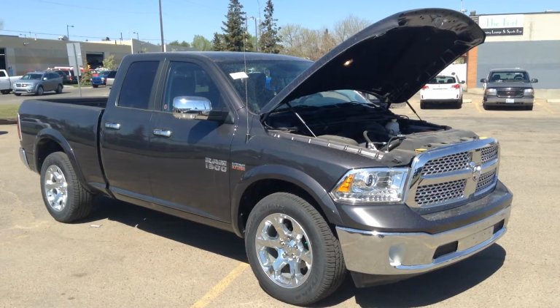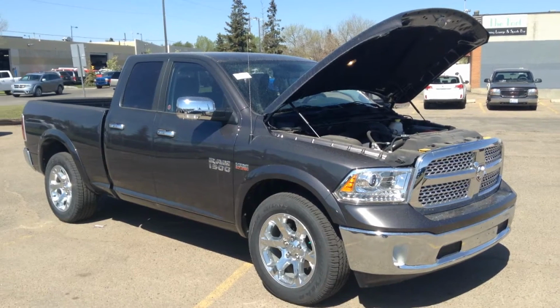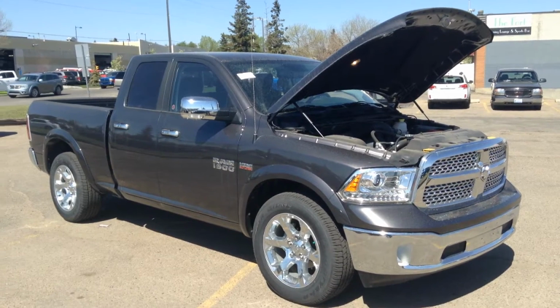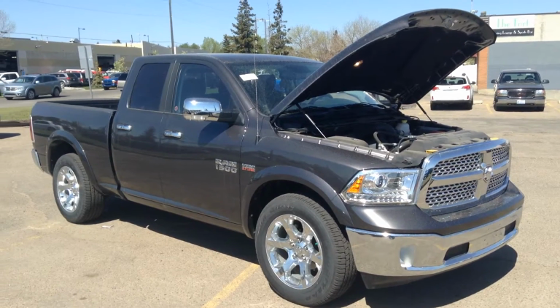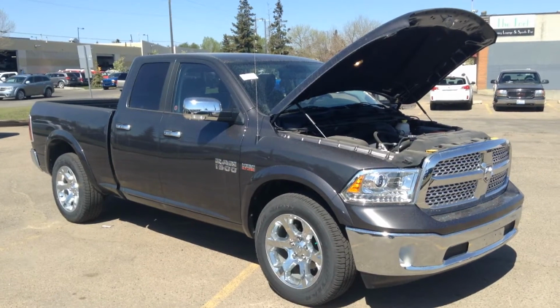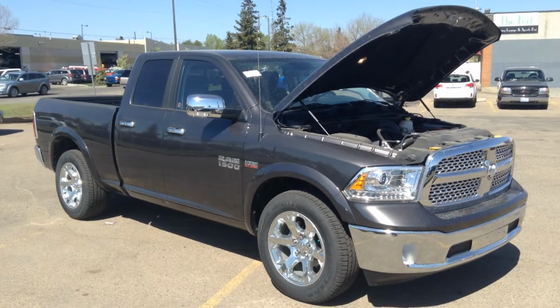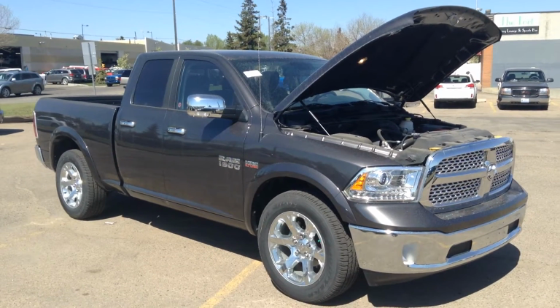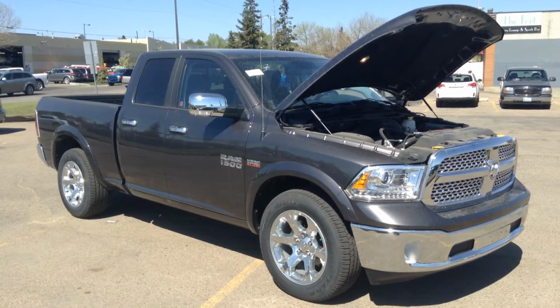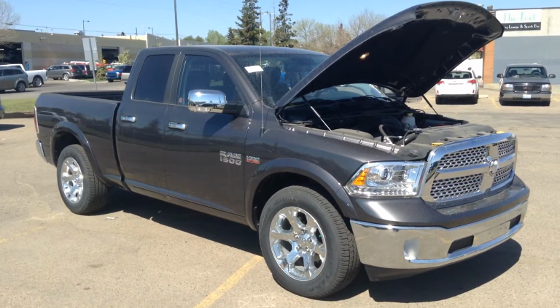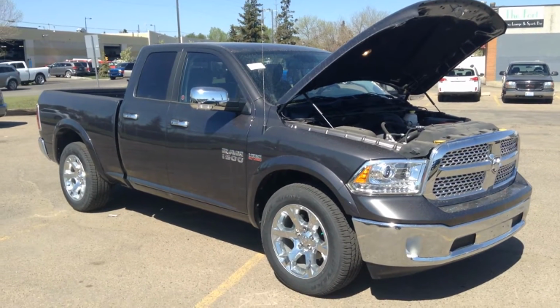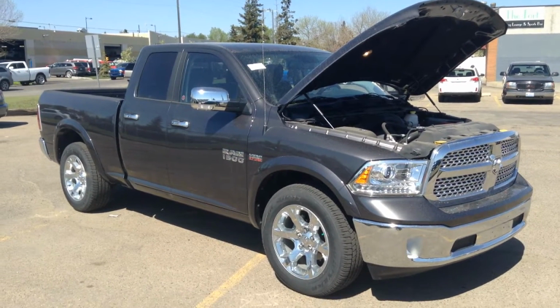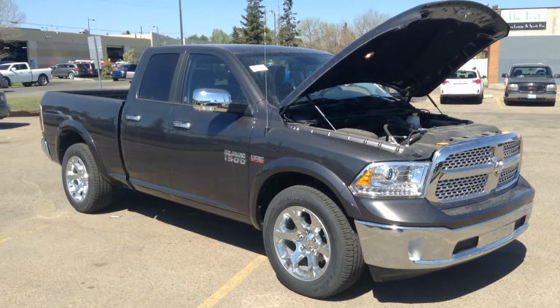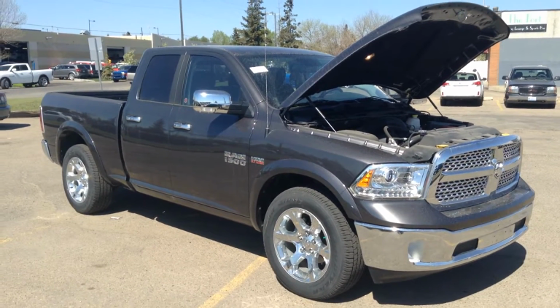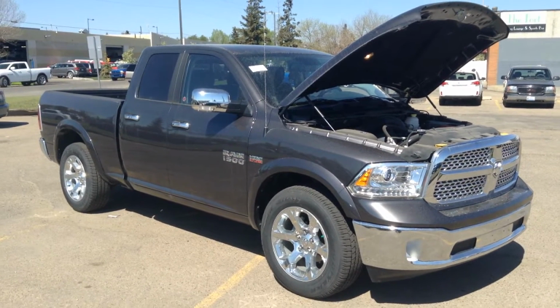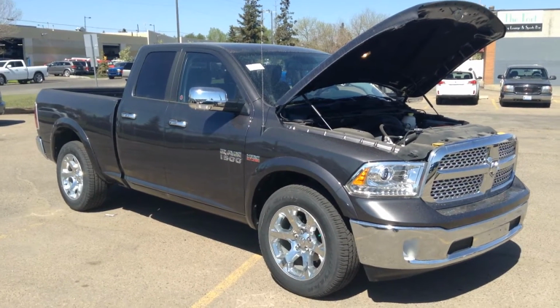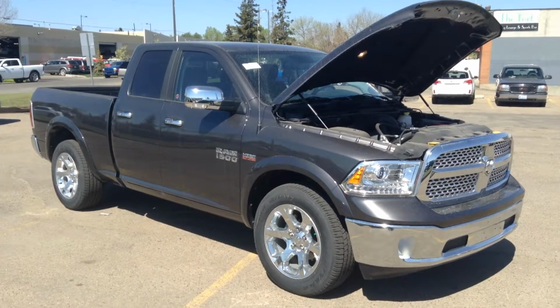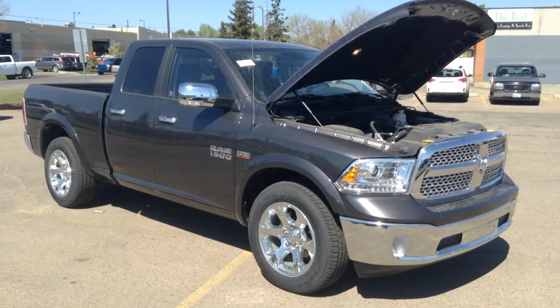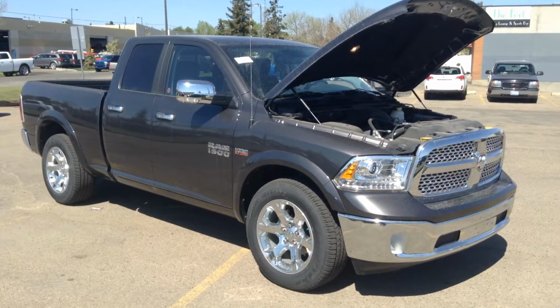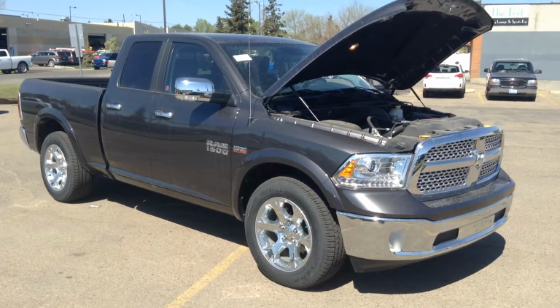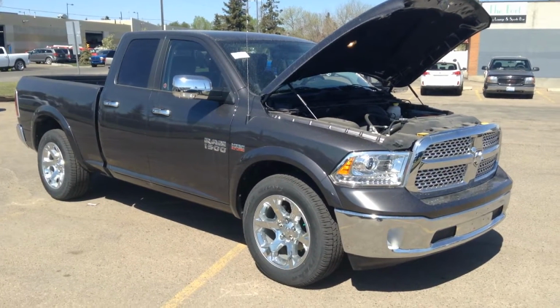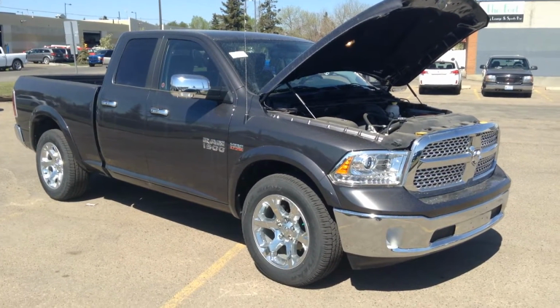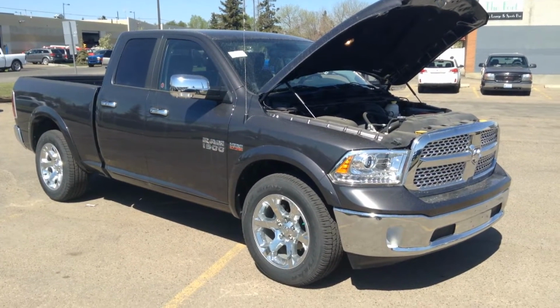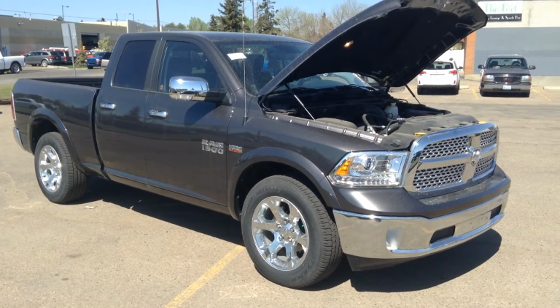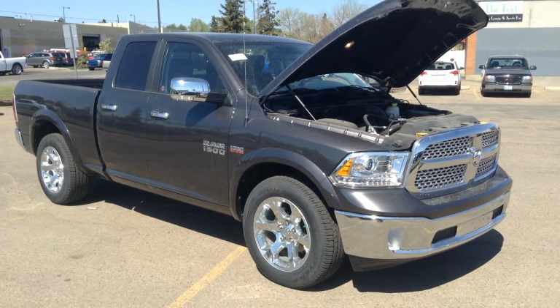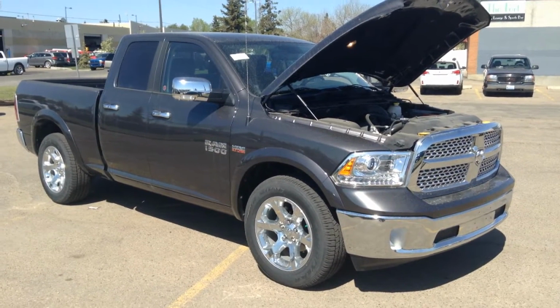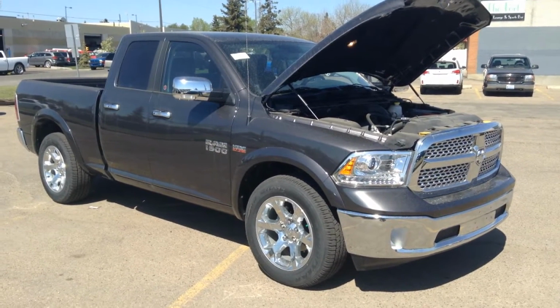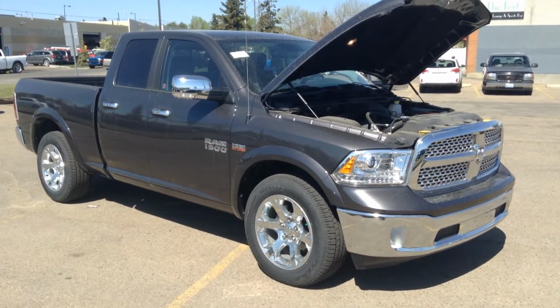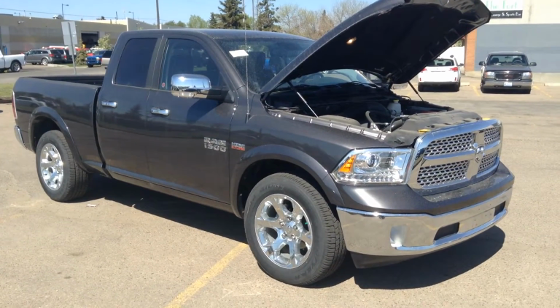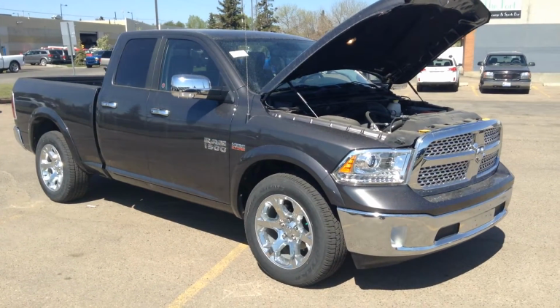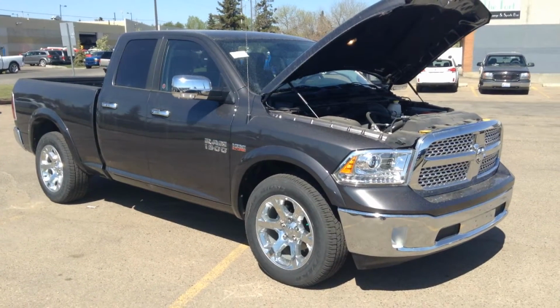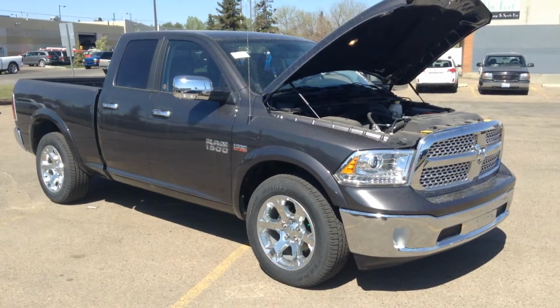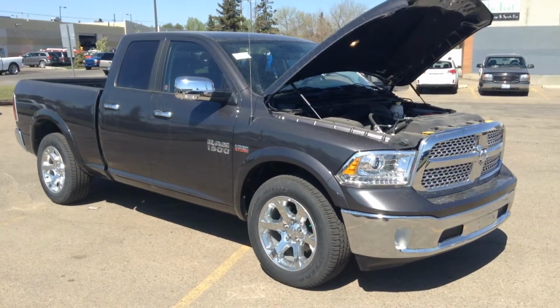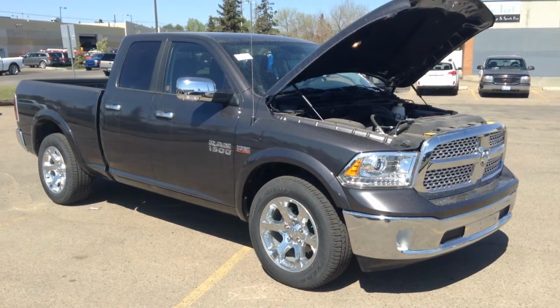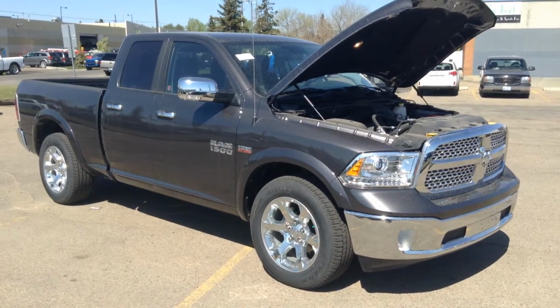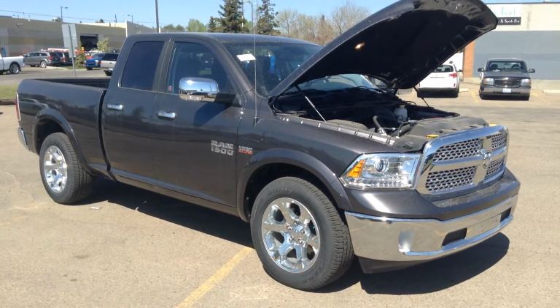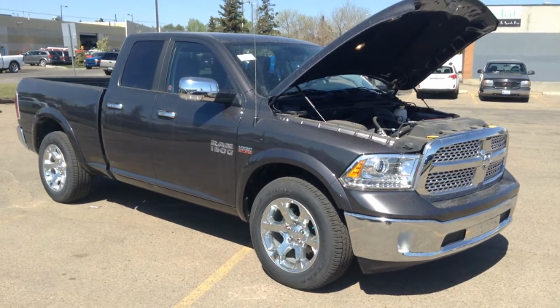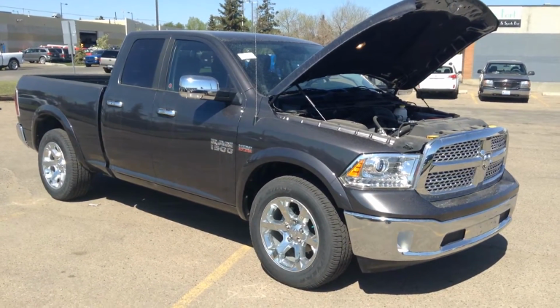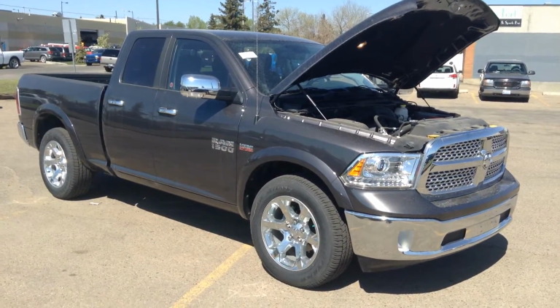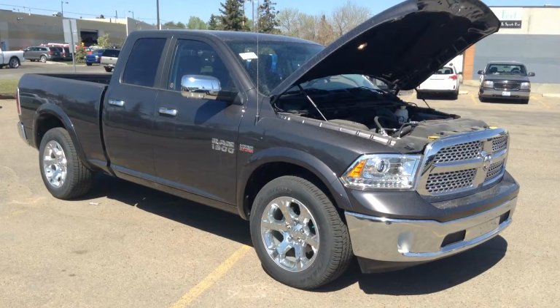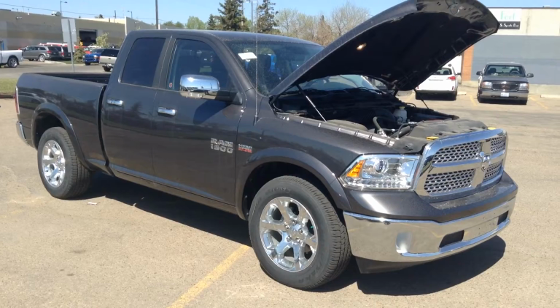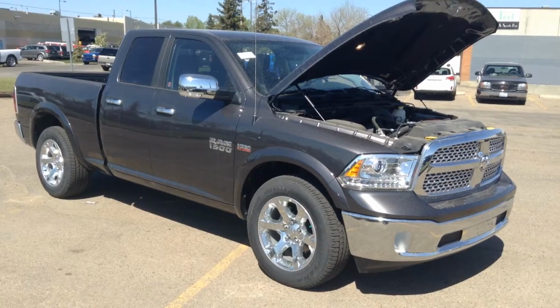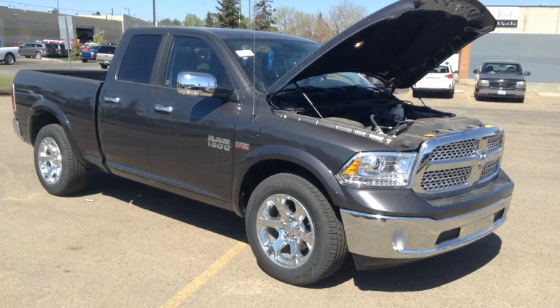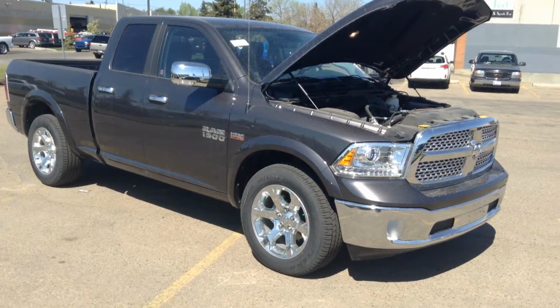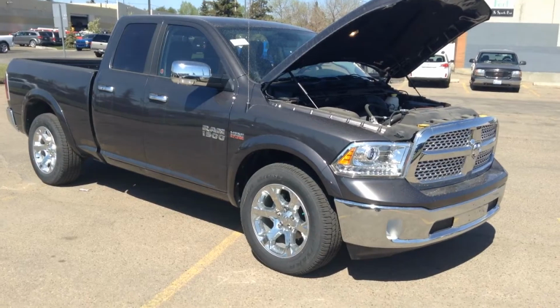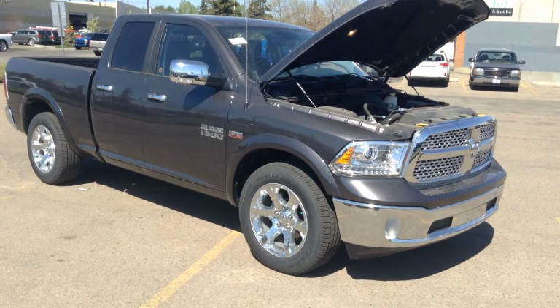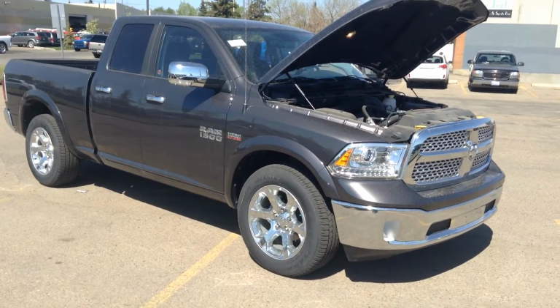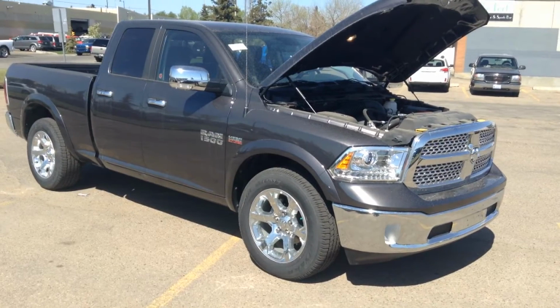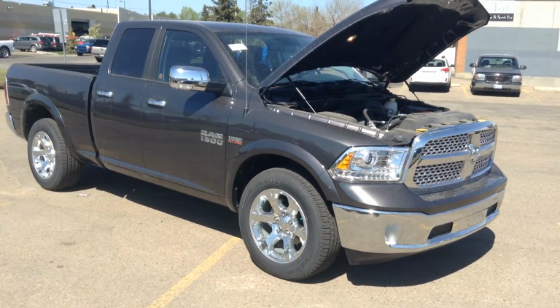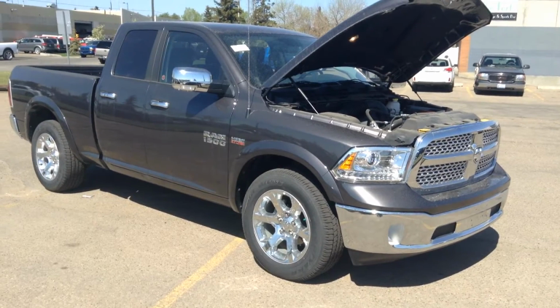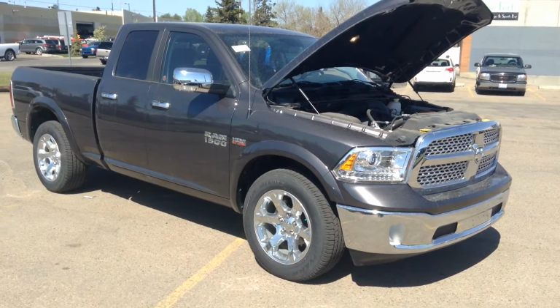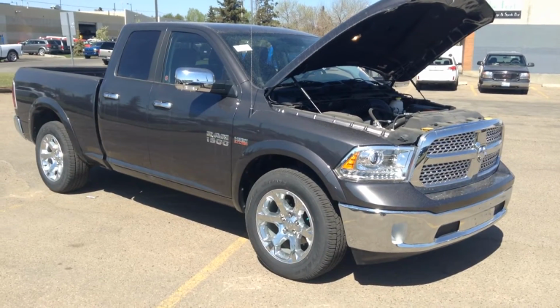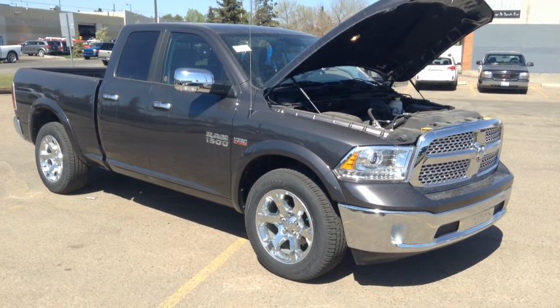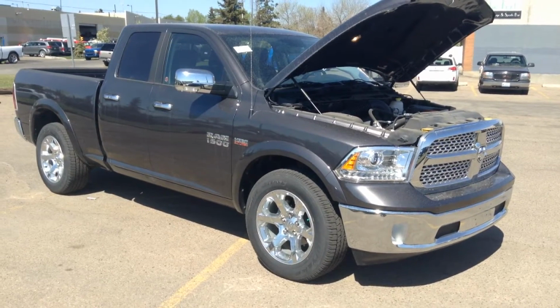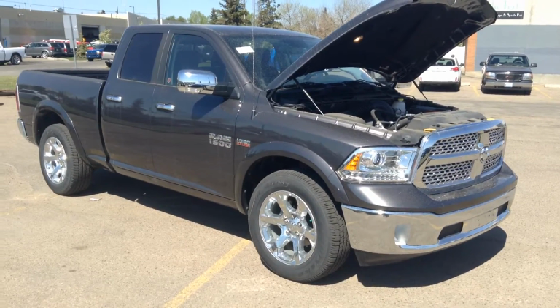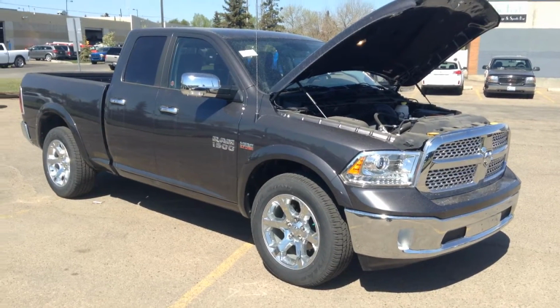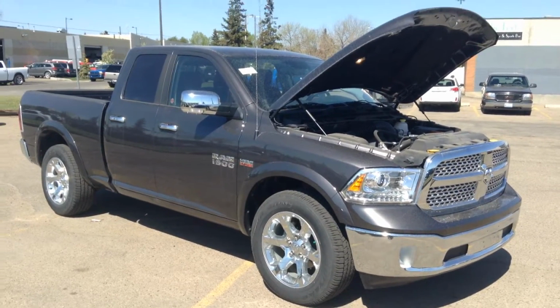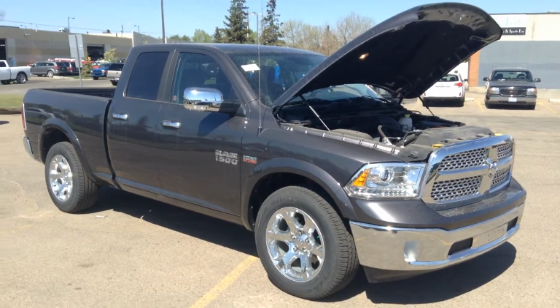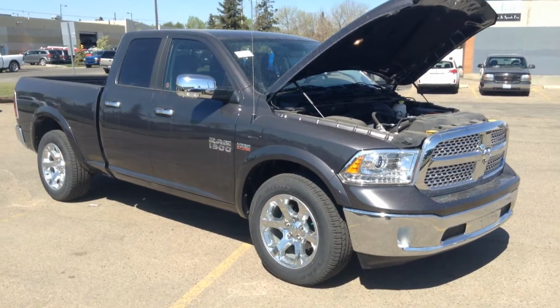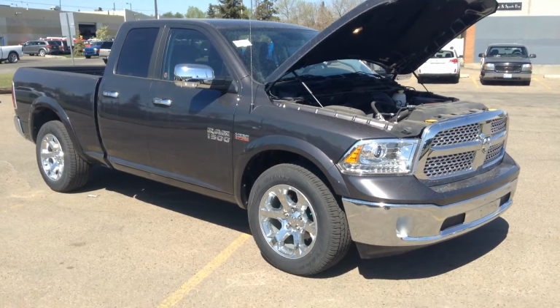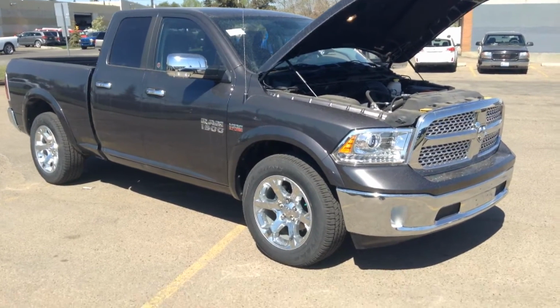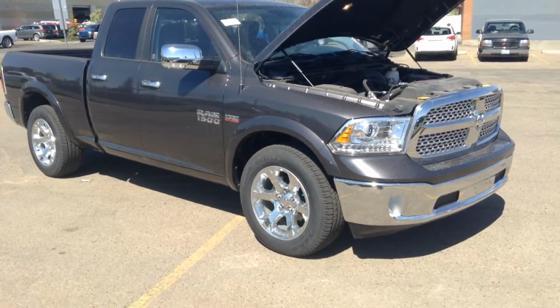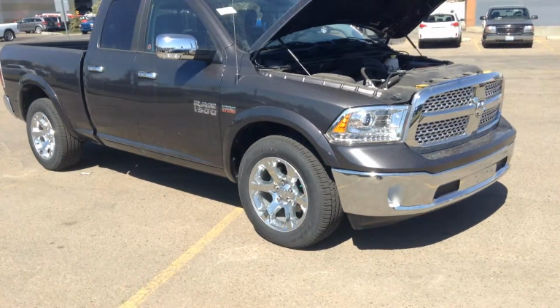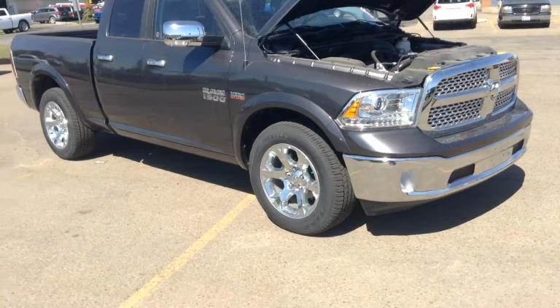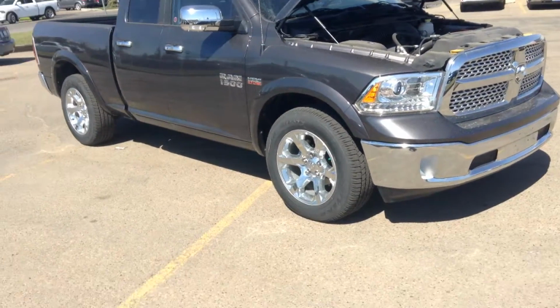Hey there Tommy, this is Jordan from Londonderry Dodge and this is the Dodge Ram 1500 Laramie that you inquired about.